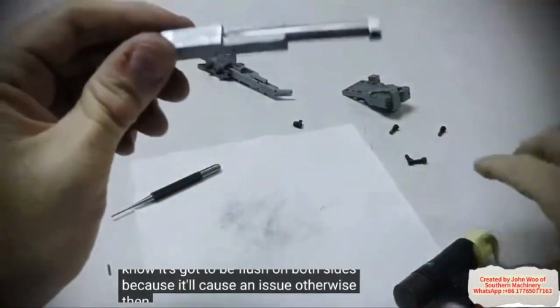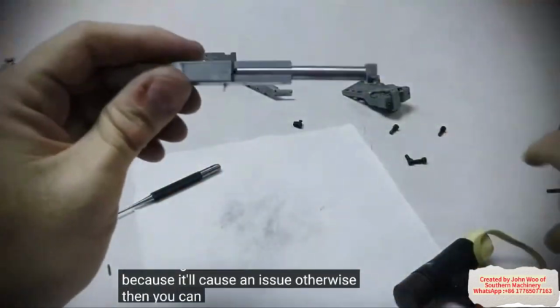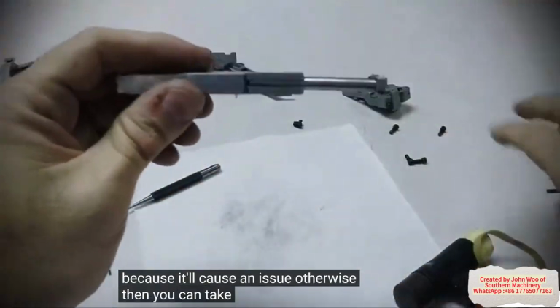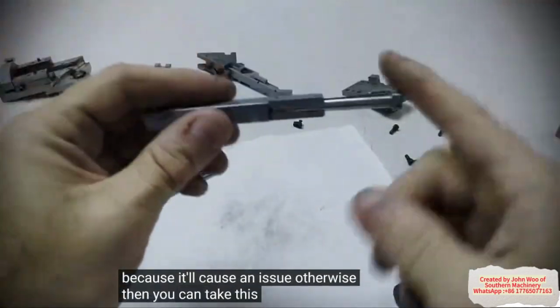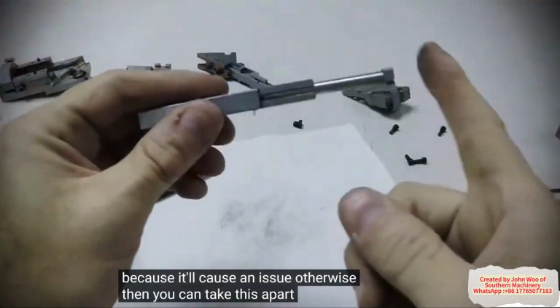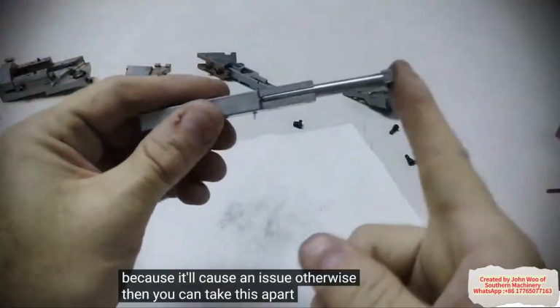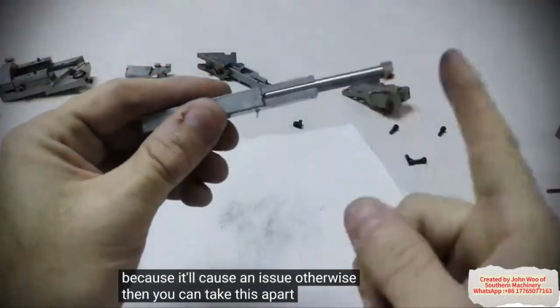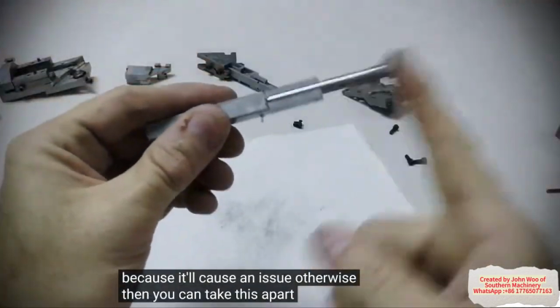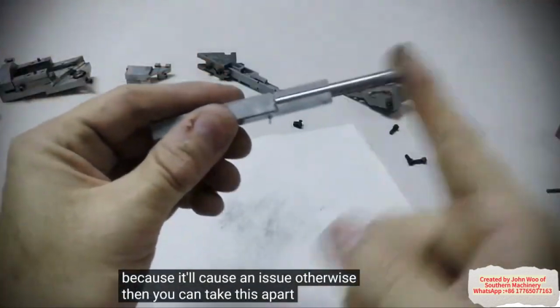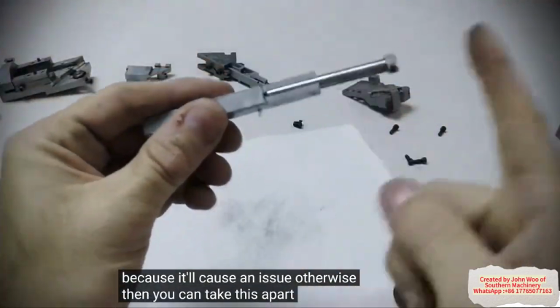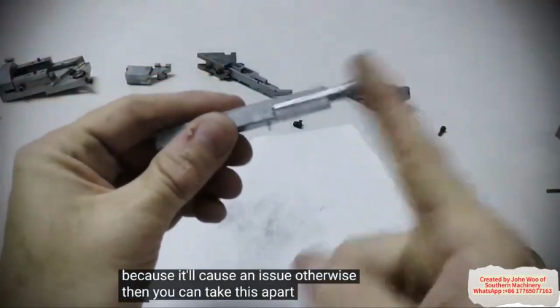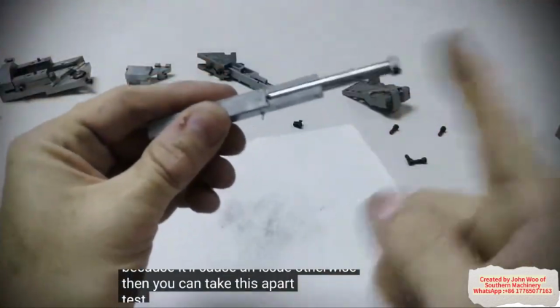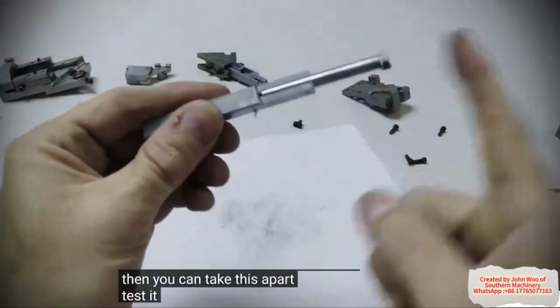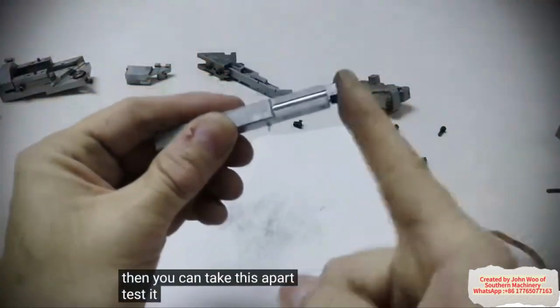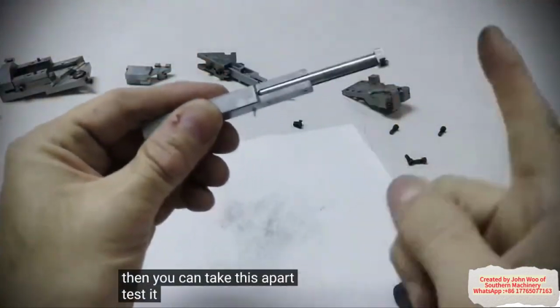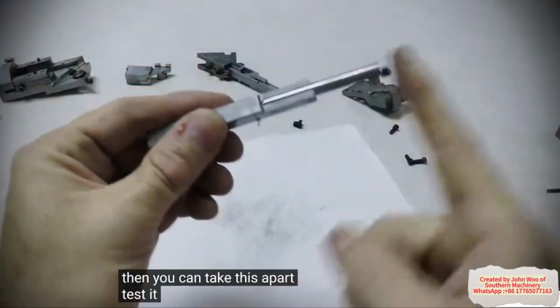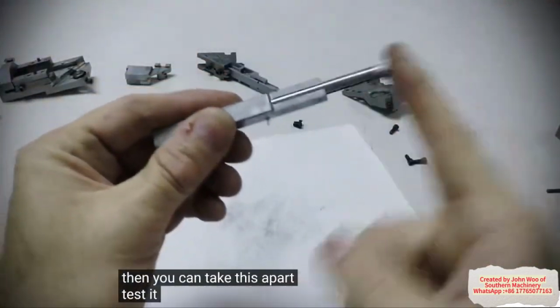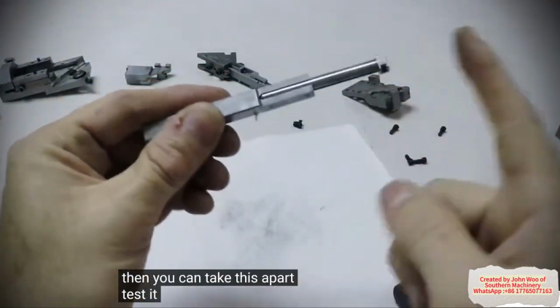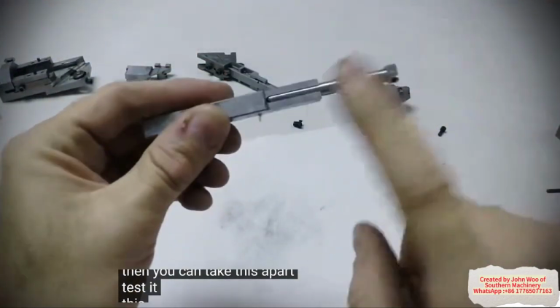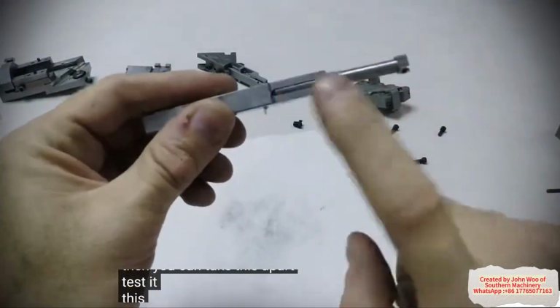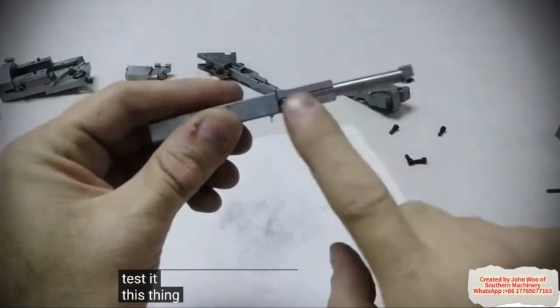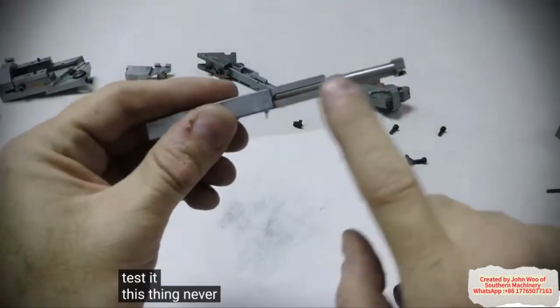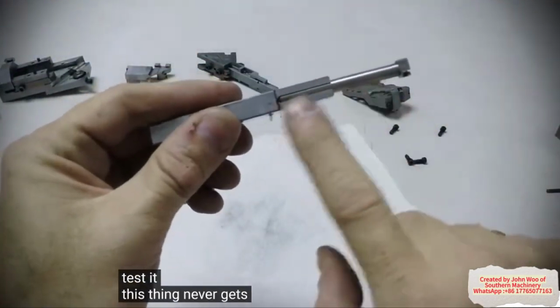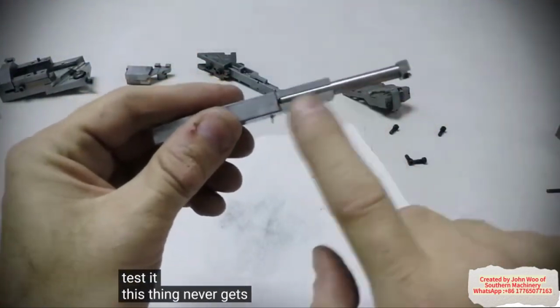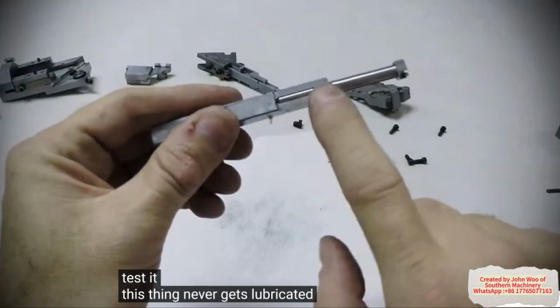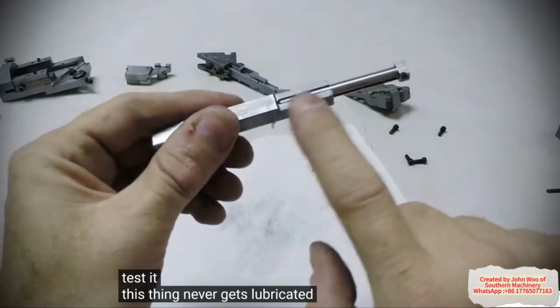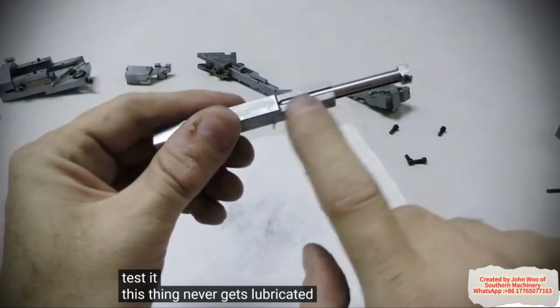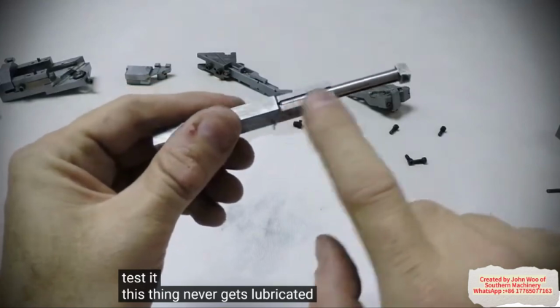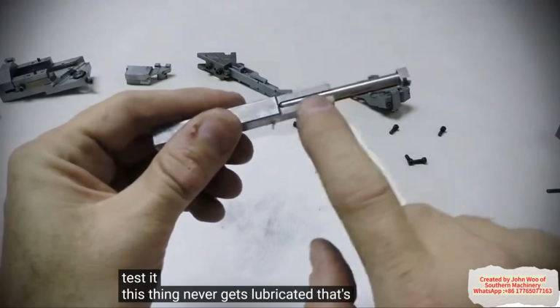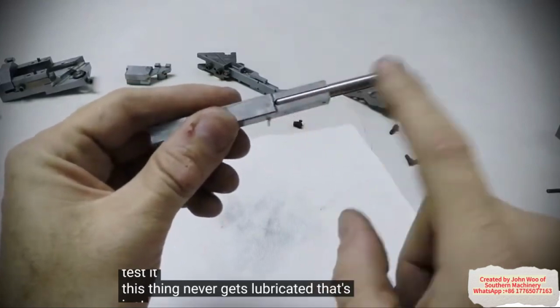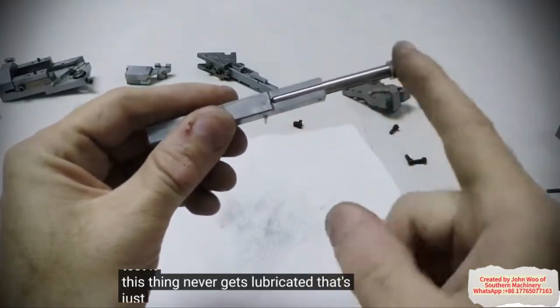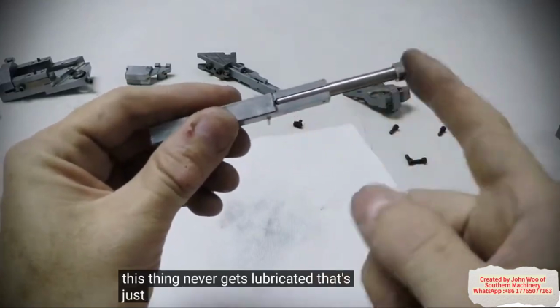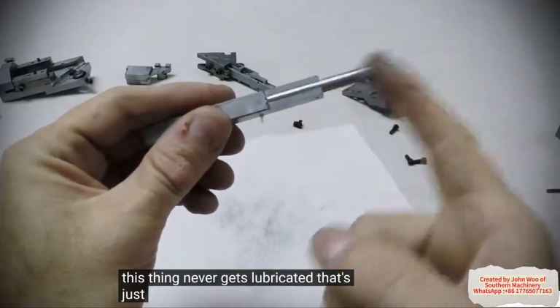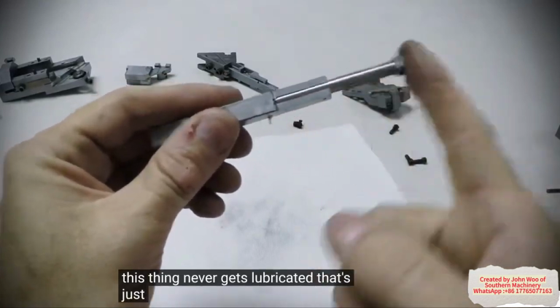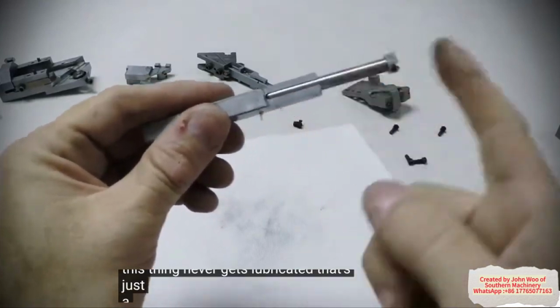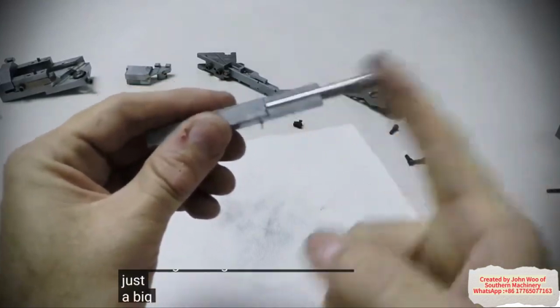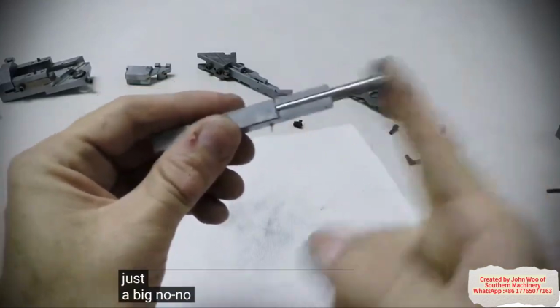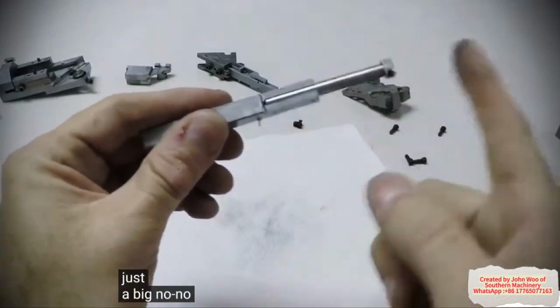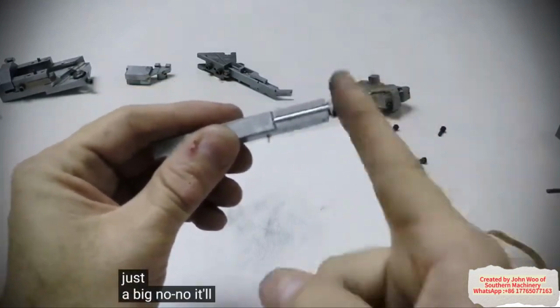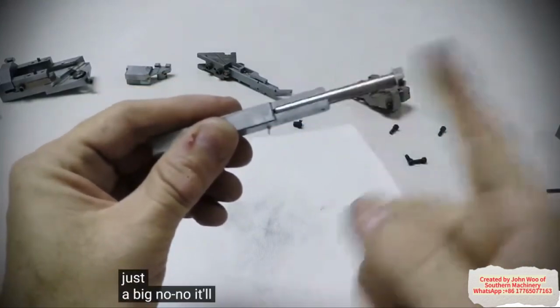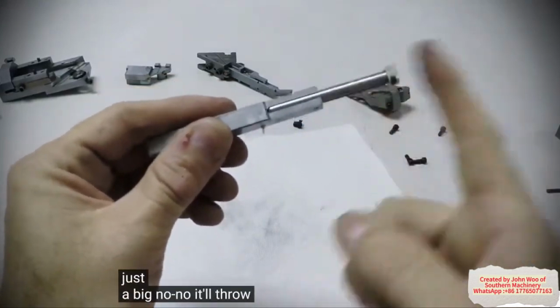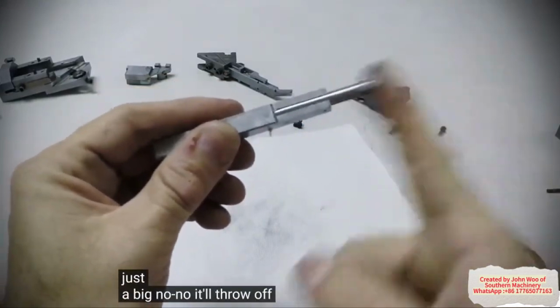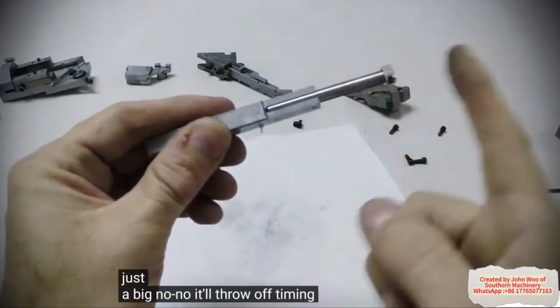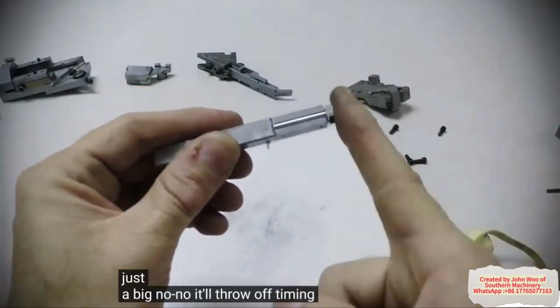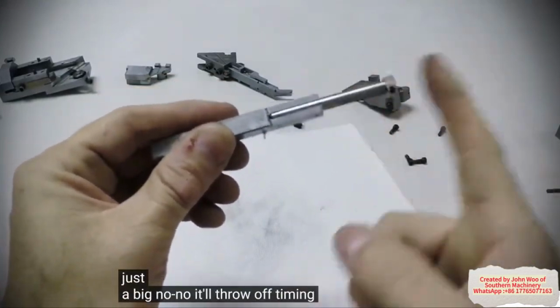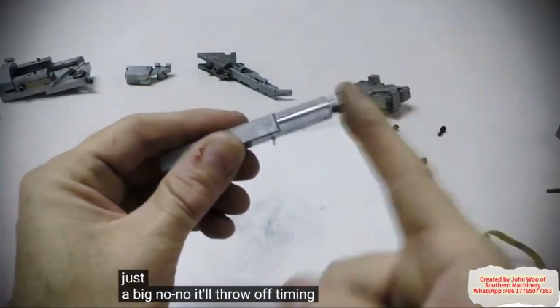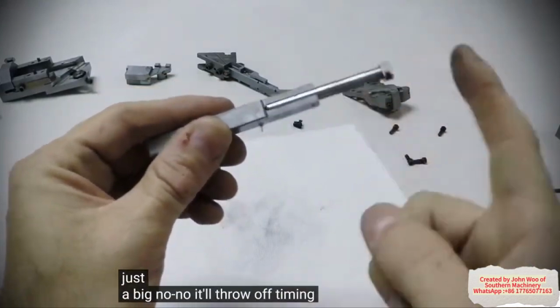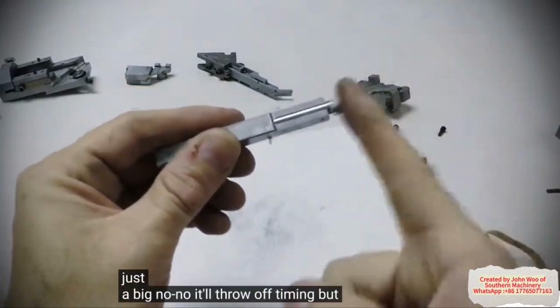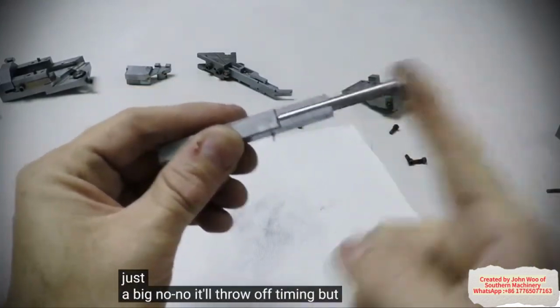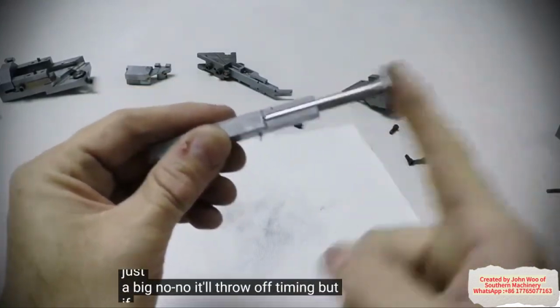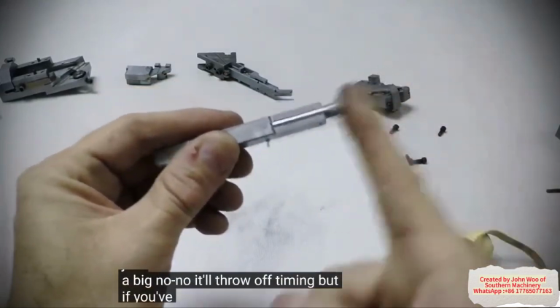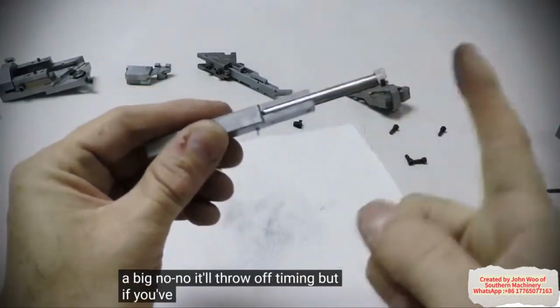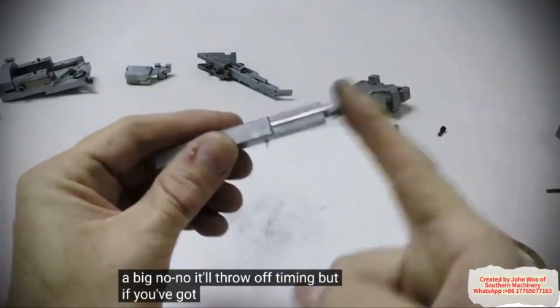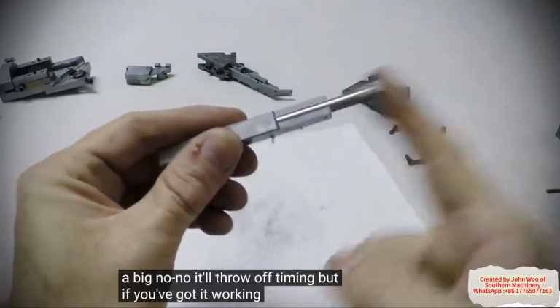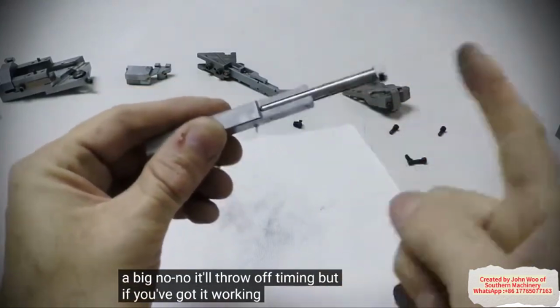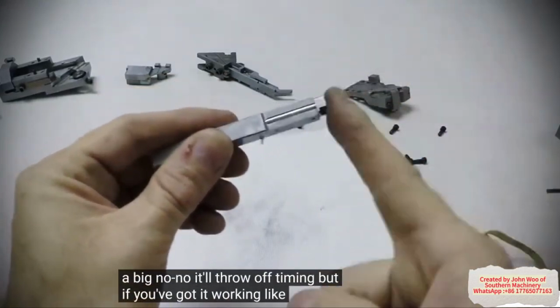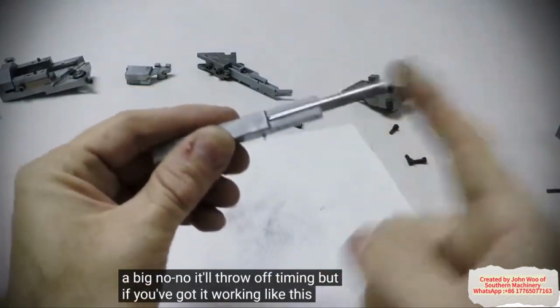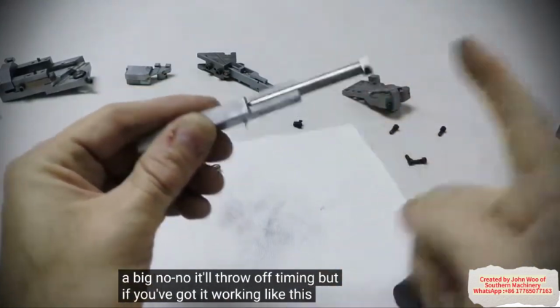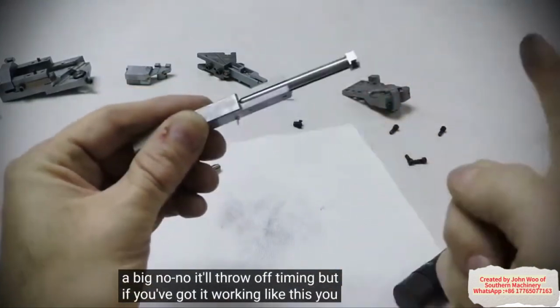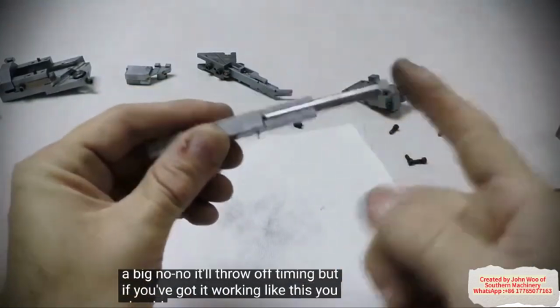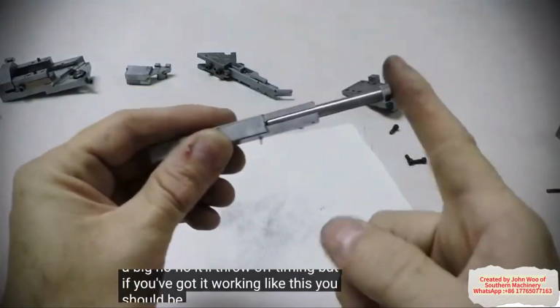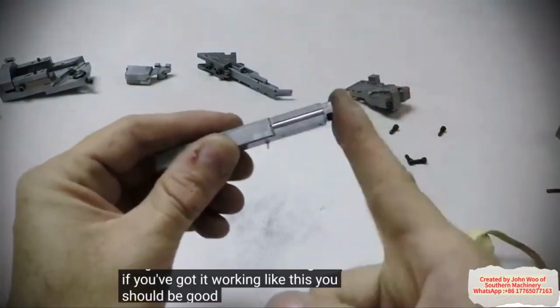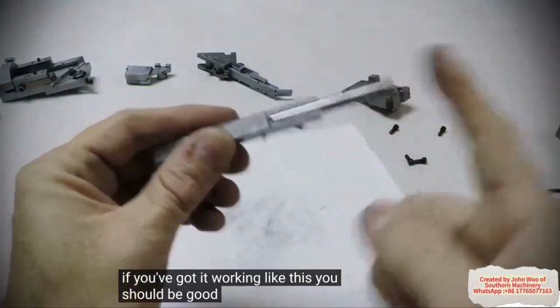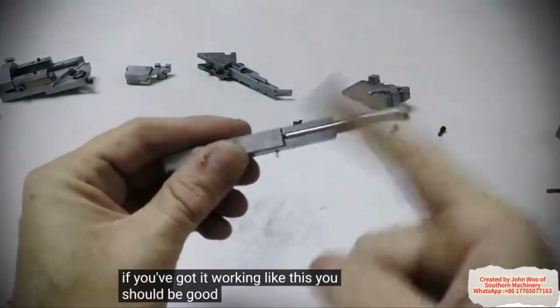Then you can take this apart and test it. This thing never gets lubricated — that's just a big no-no. It'll throw off timing. But if you've got it working like this, you should be good.